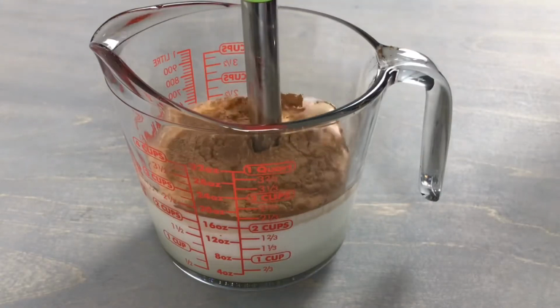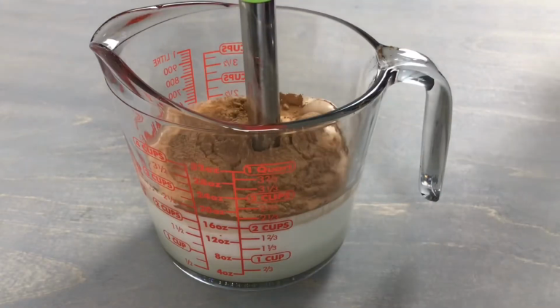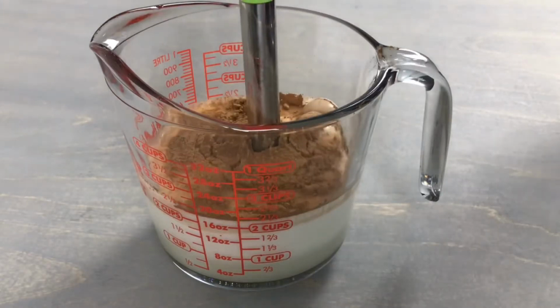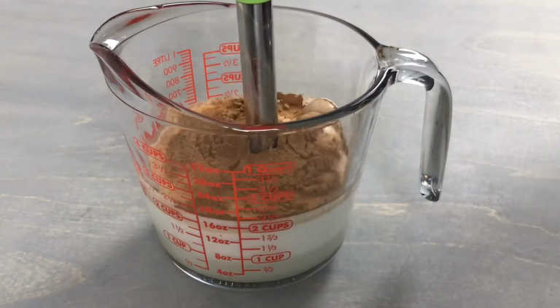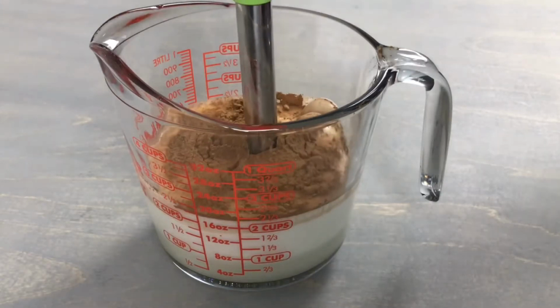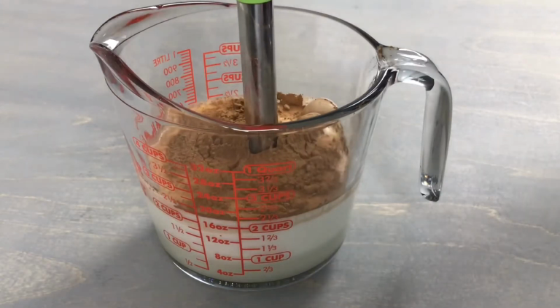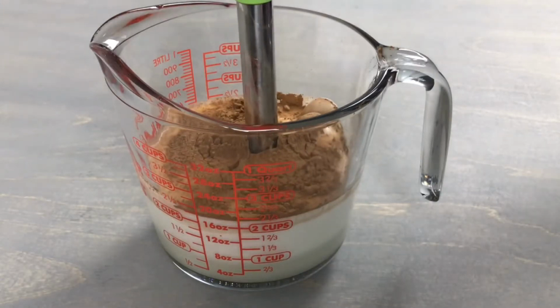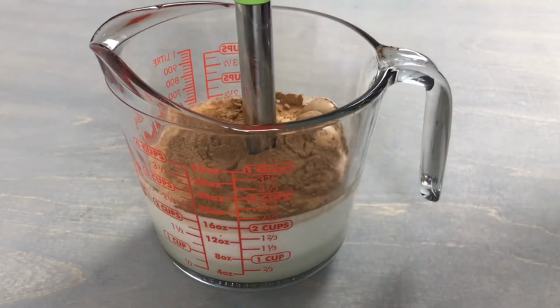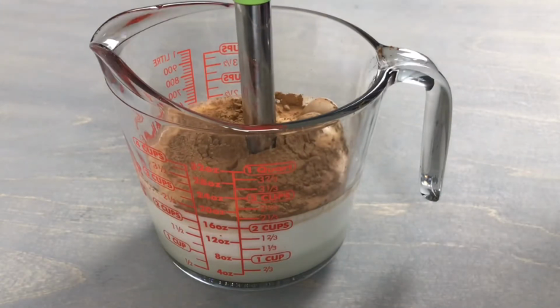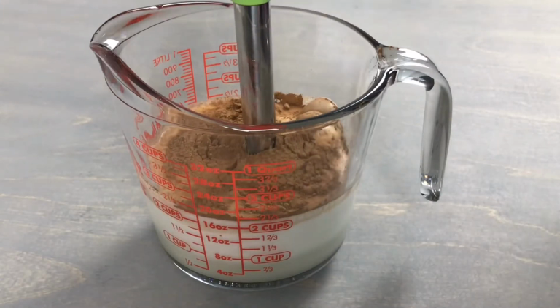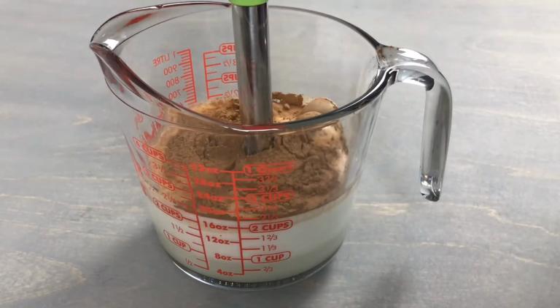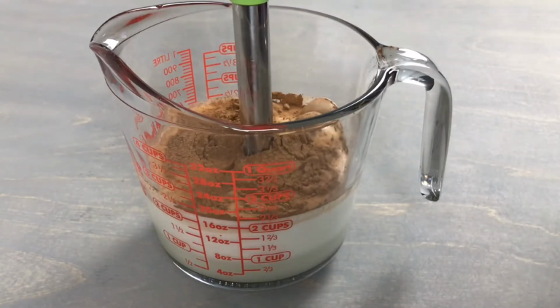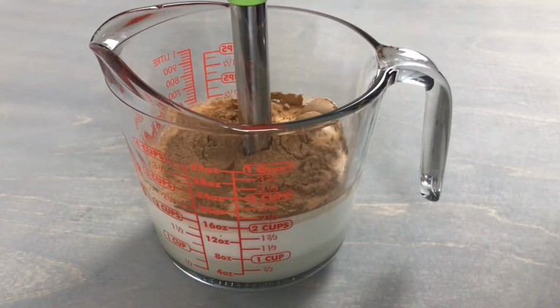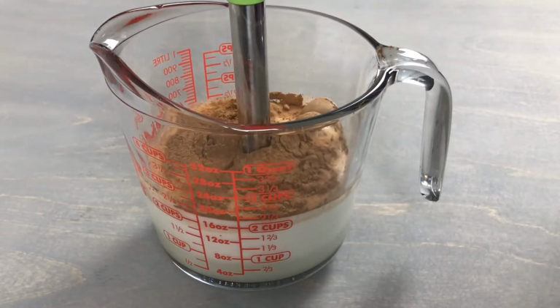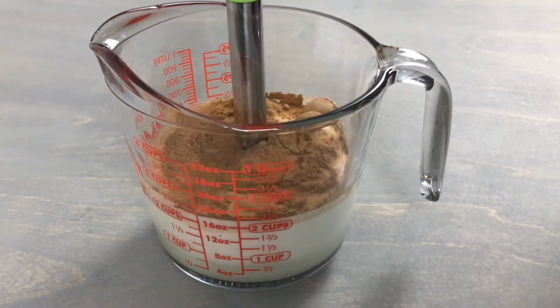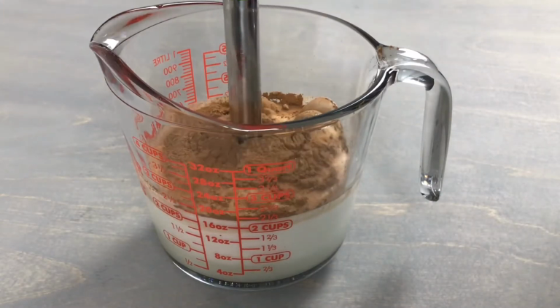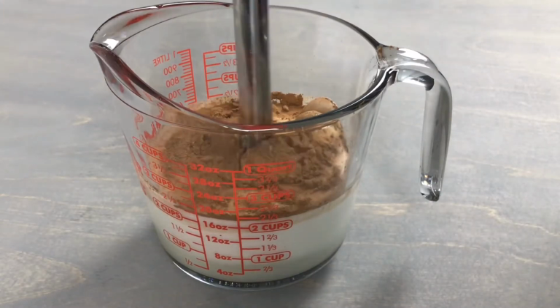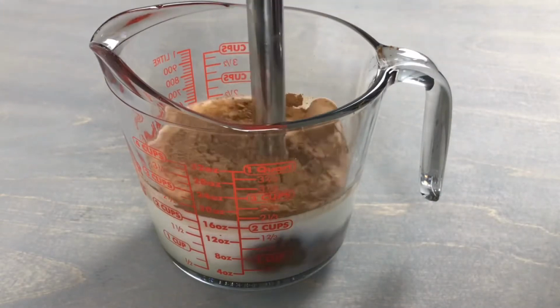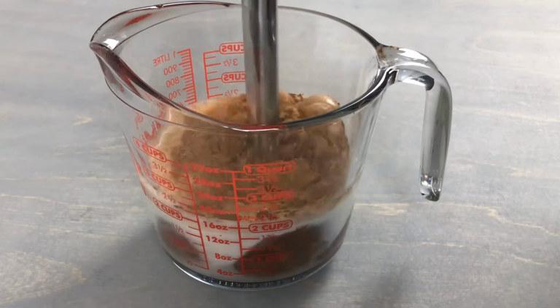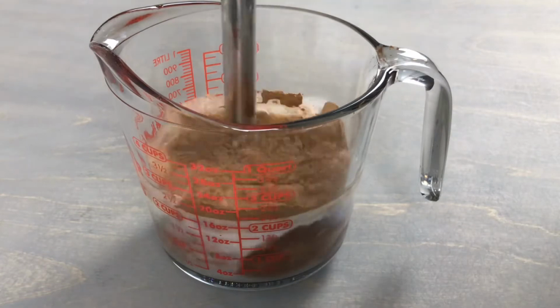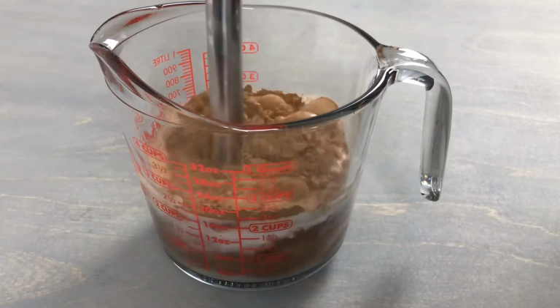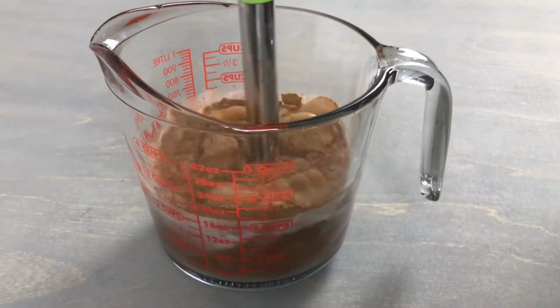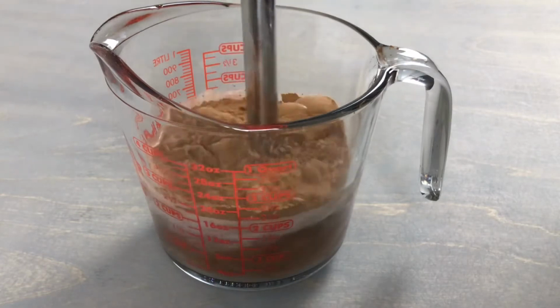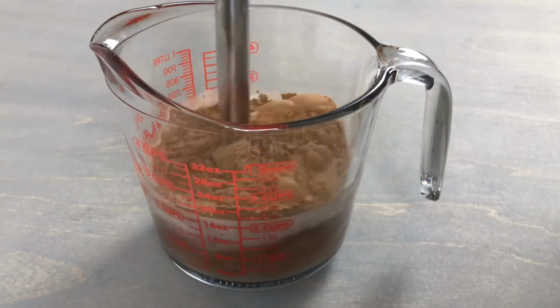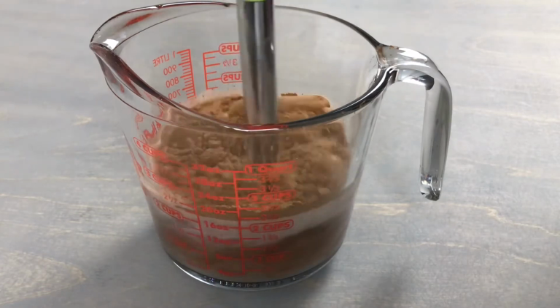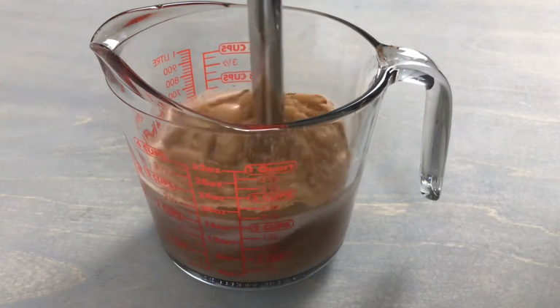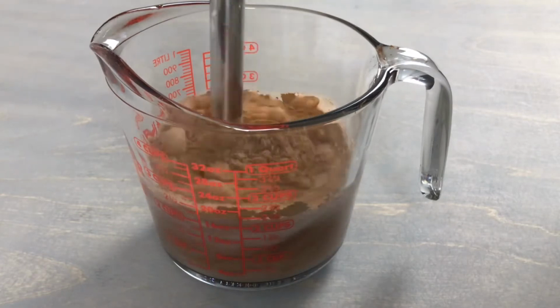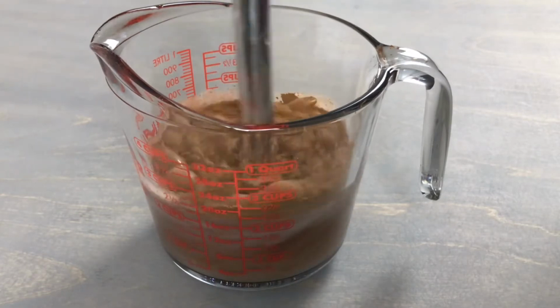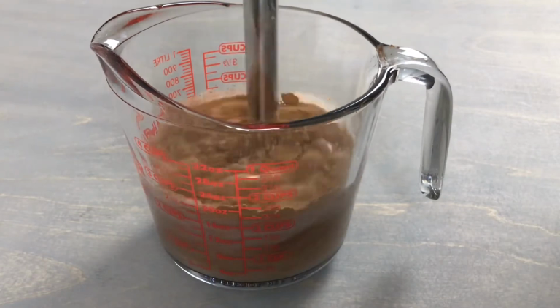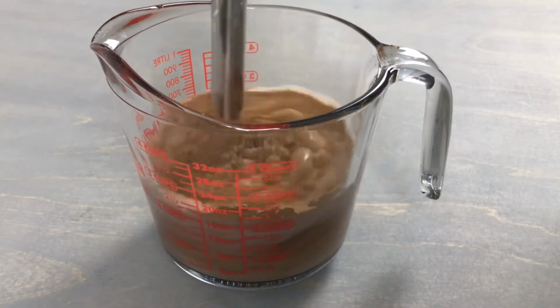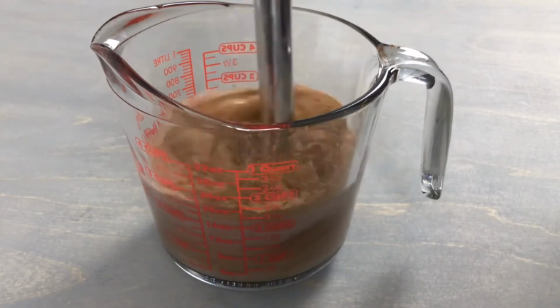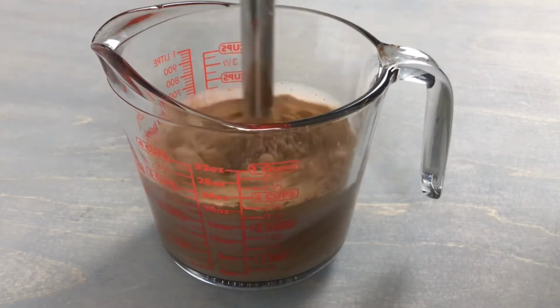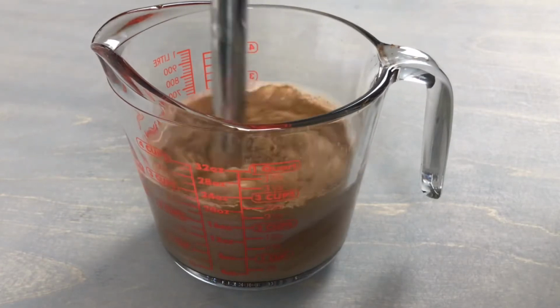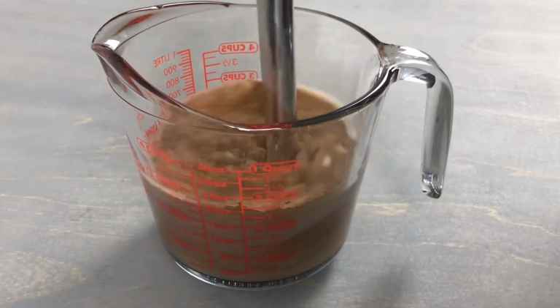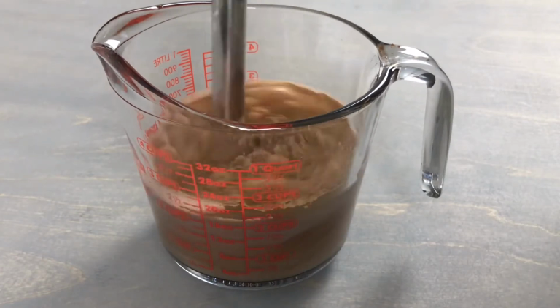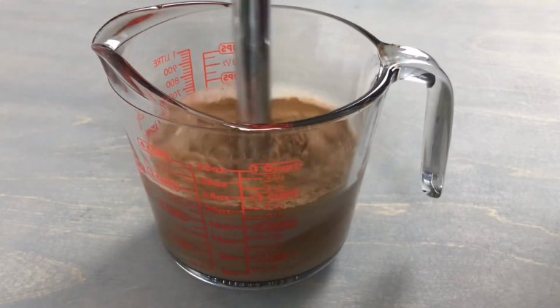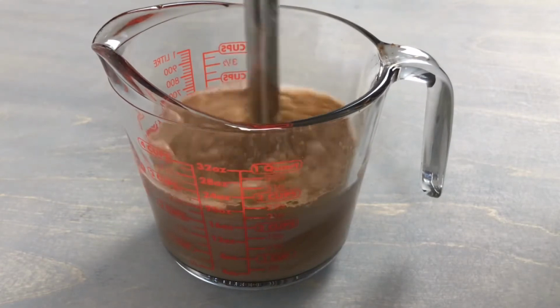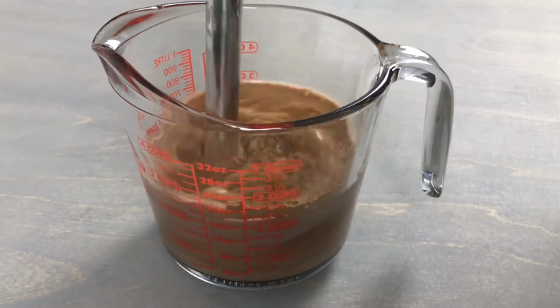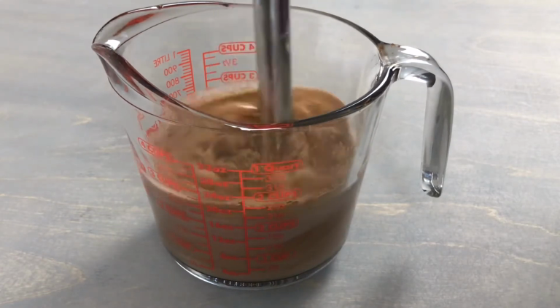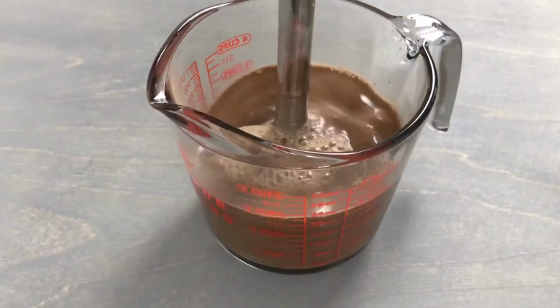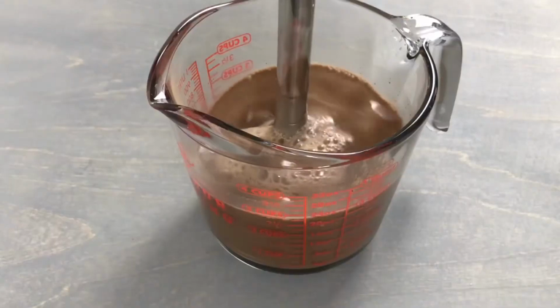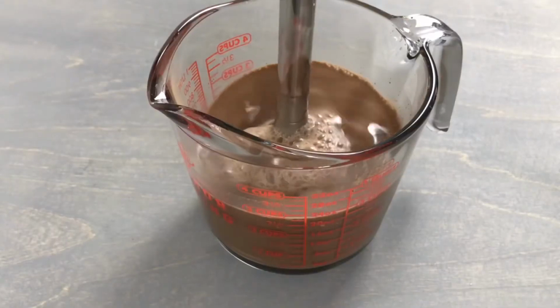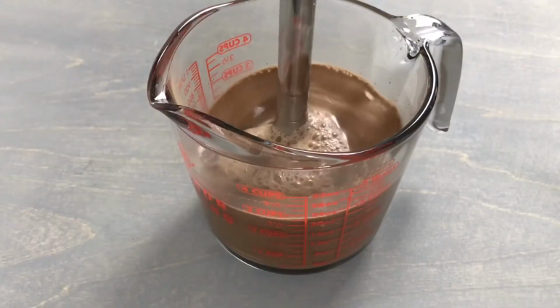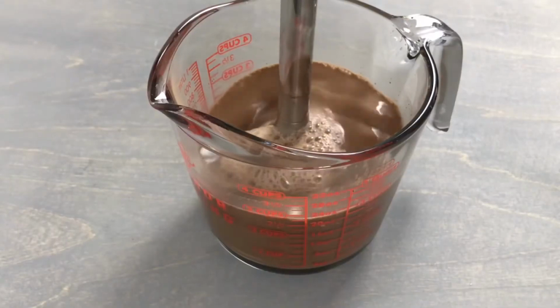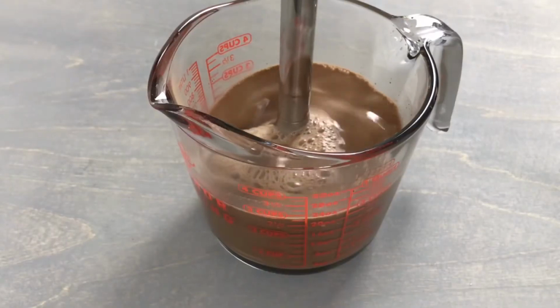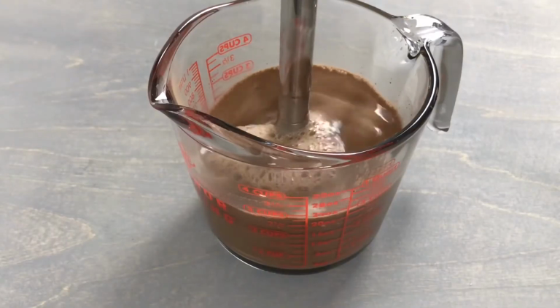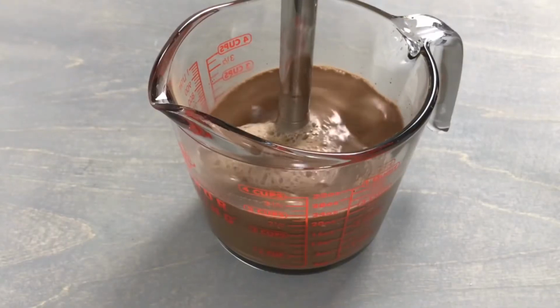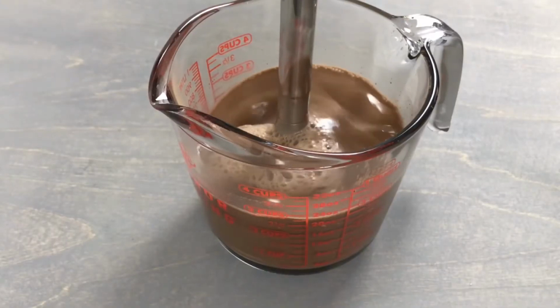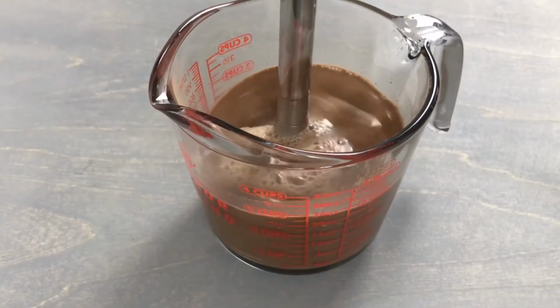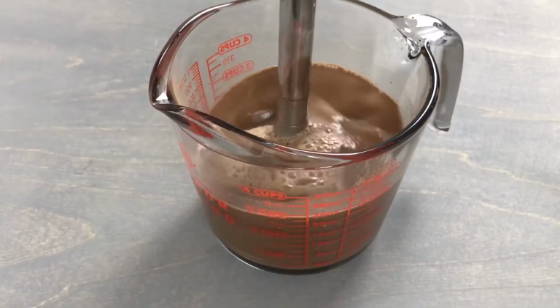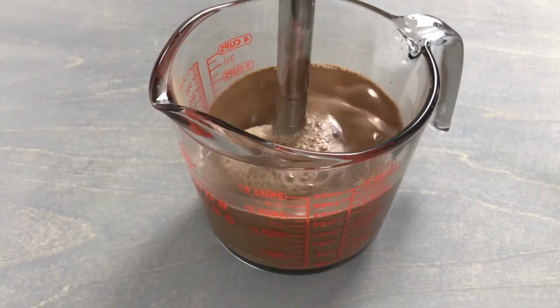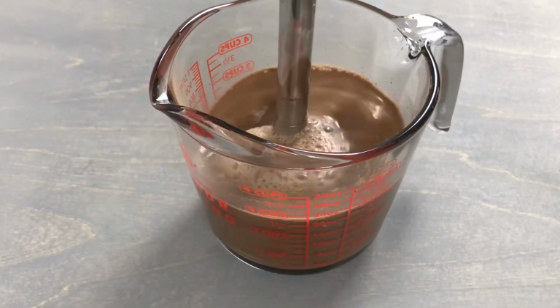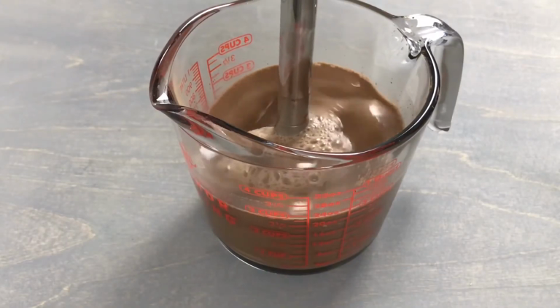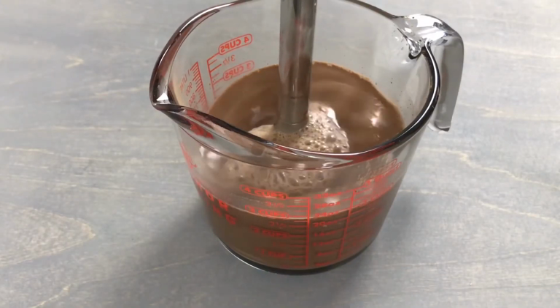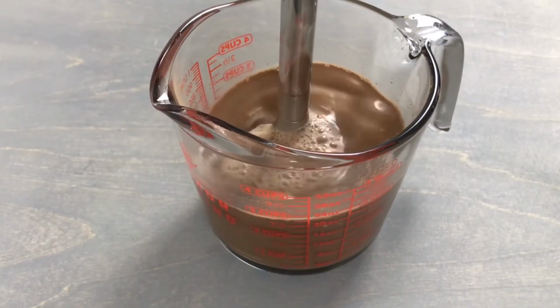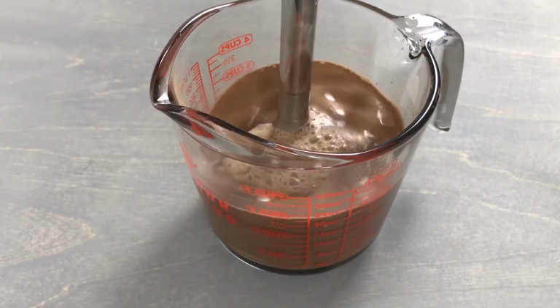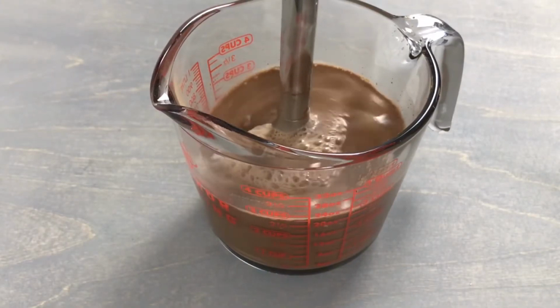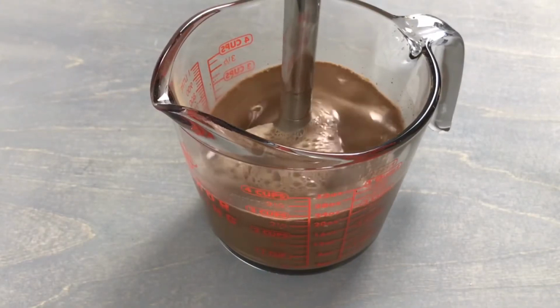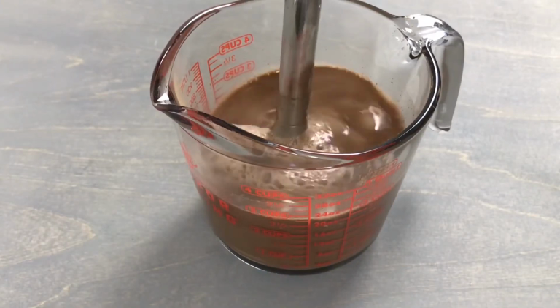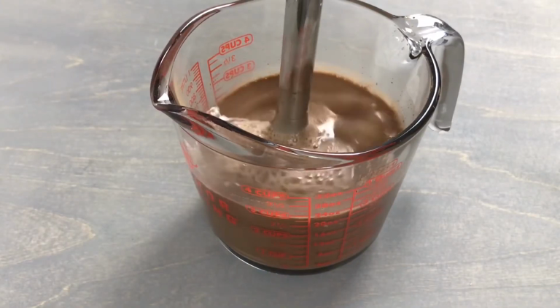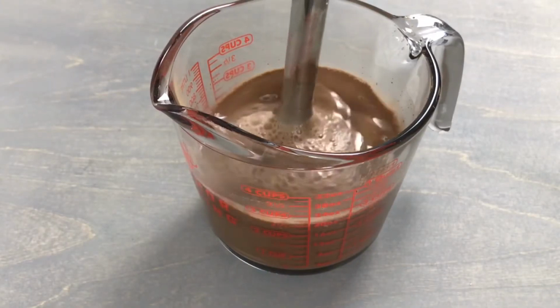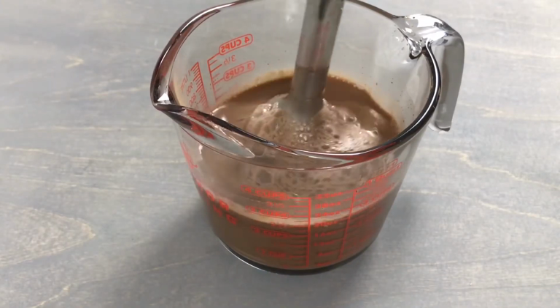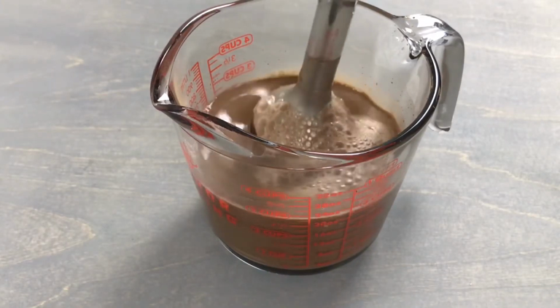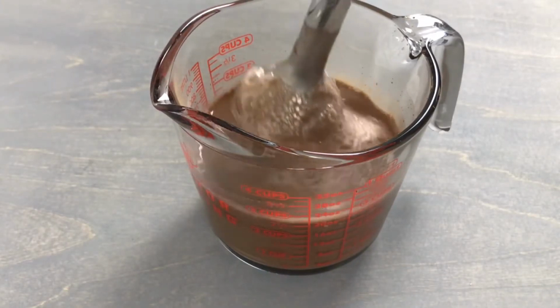Using an immersion blender or a whisk, you will need to mix this until everything is well combined and the sugar is dissolved.